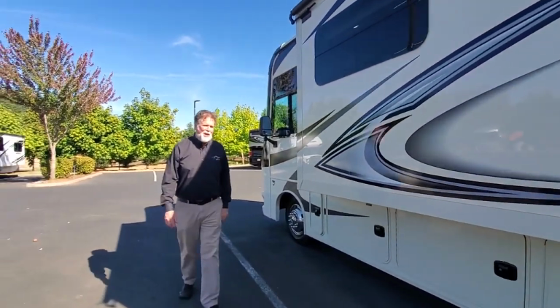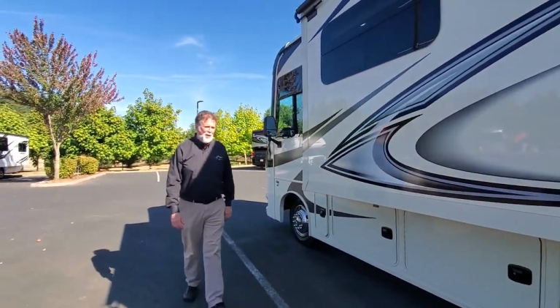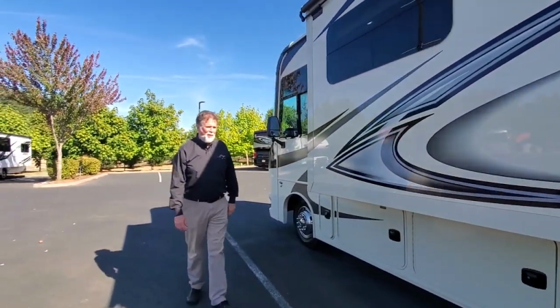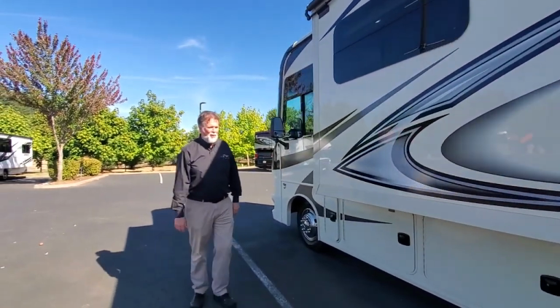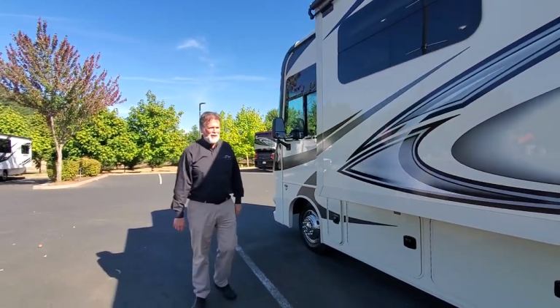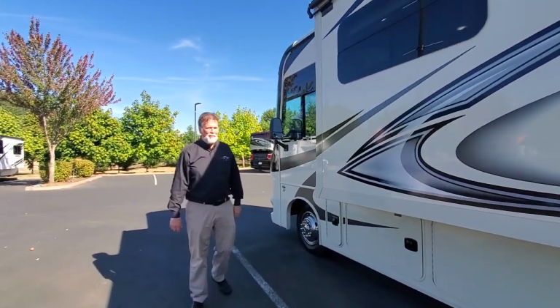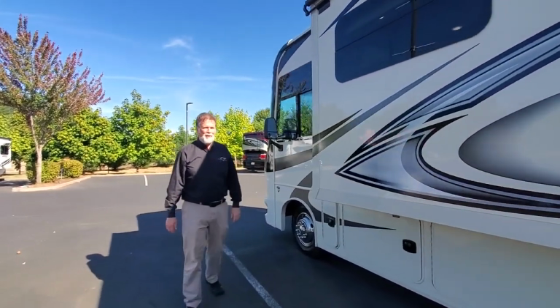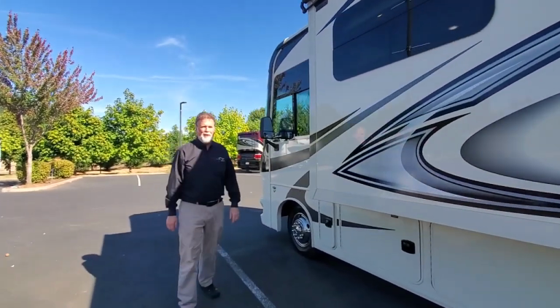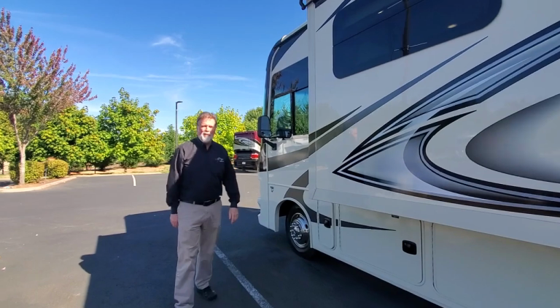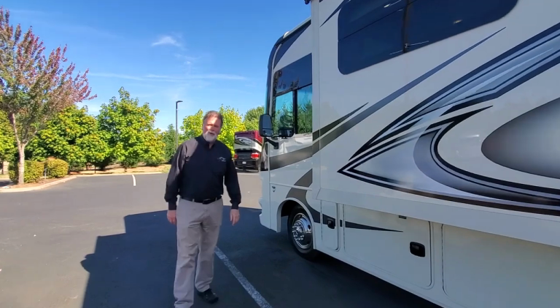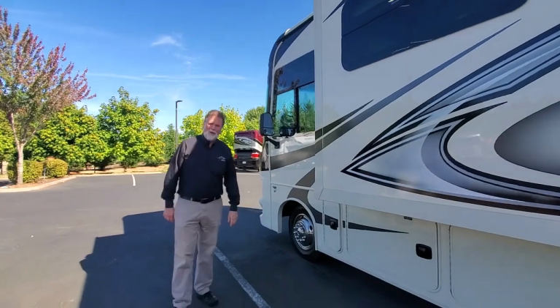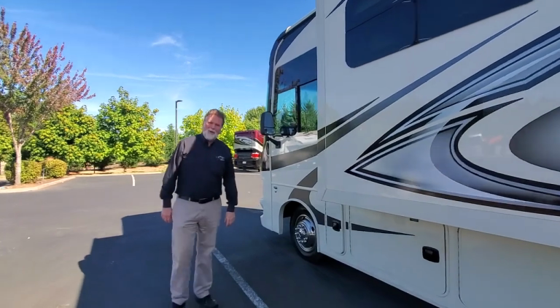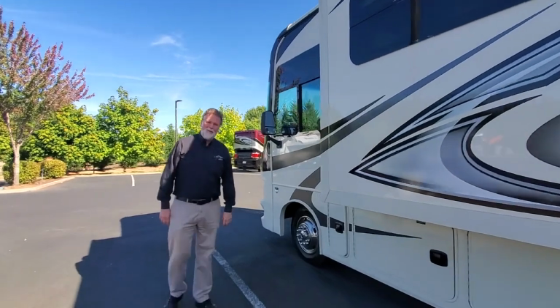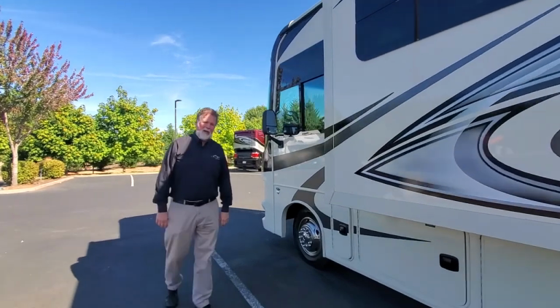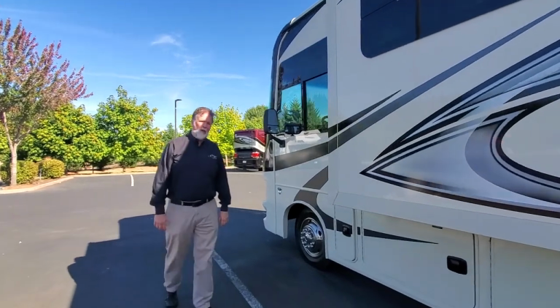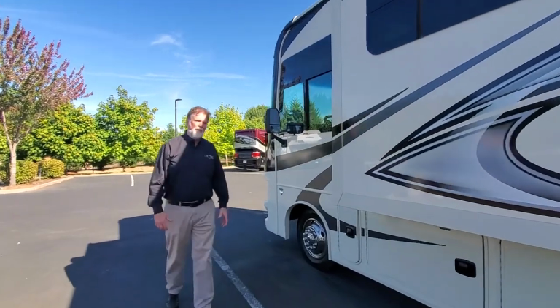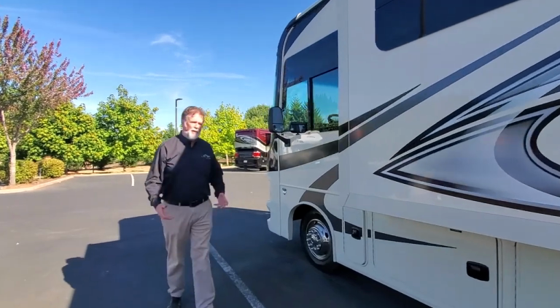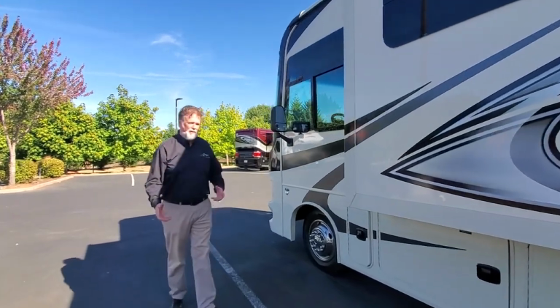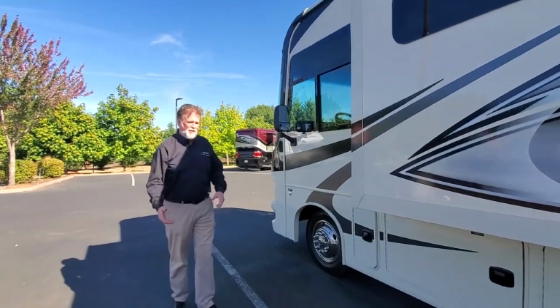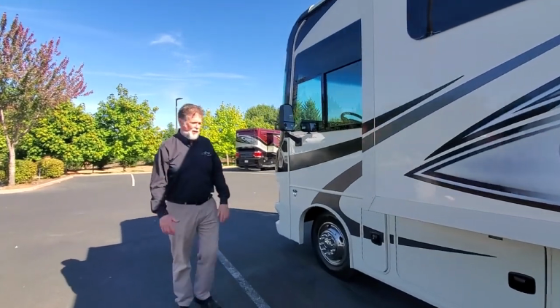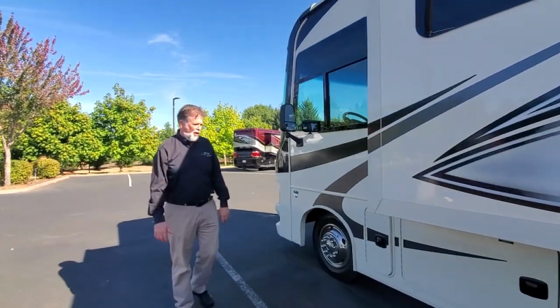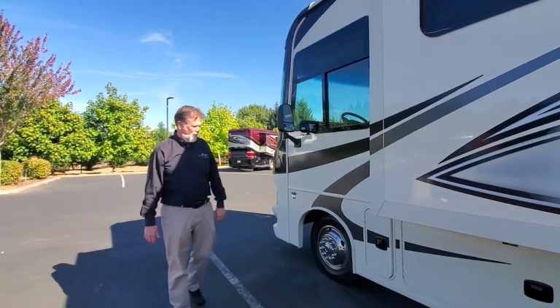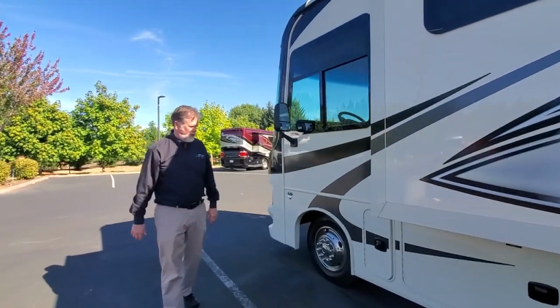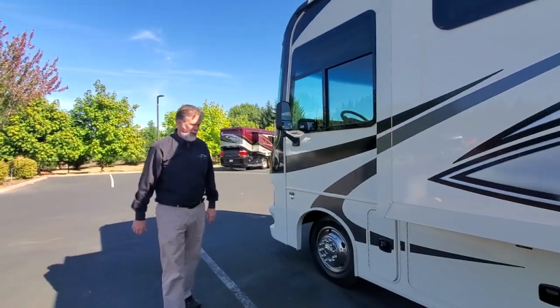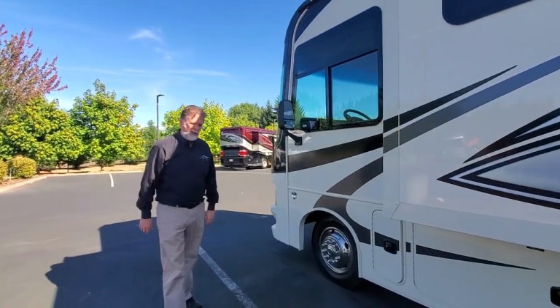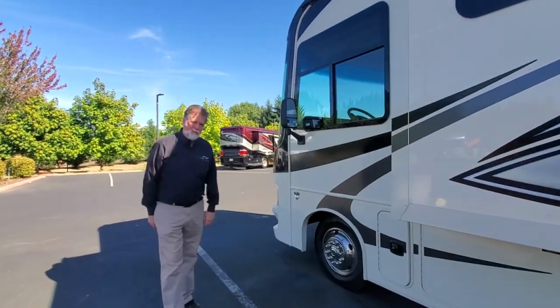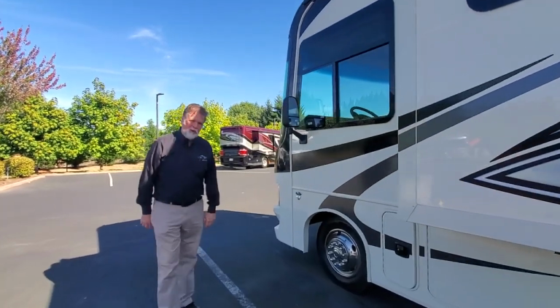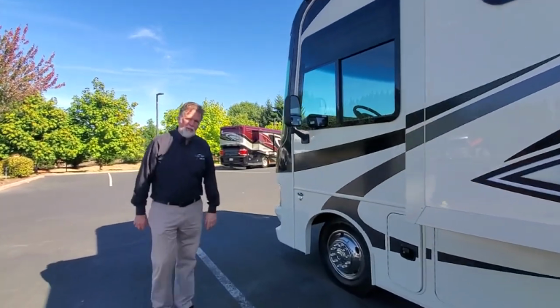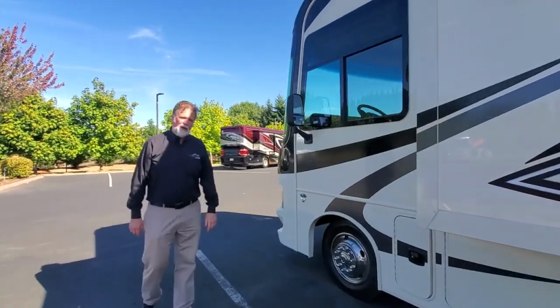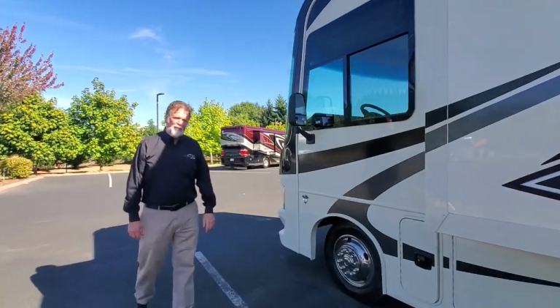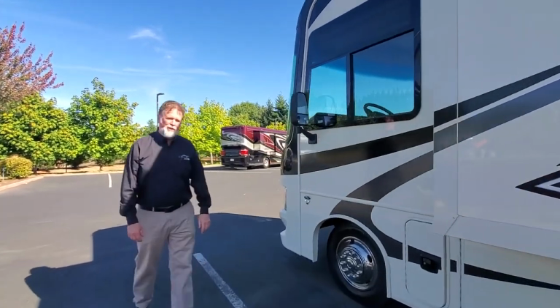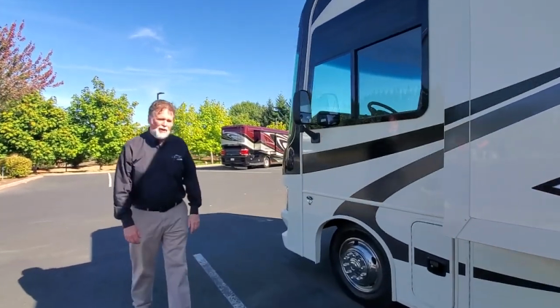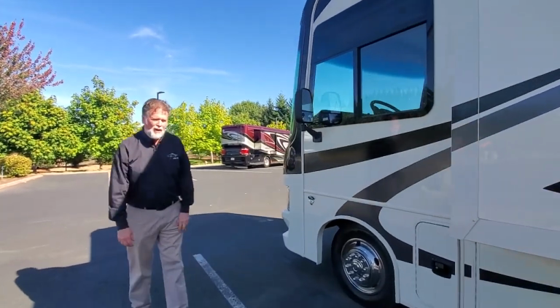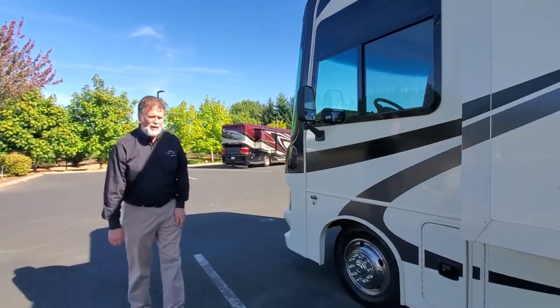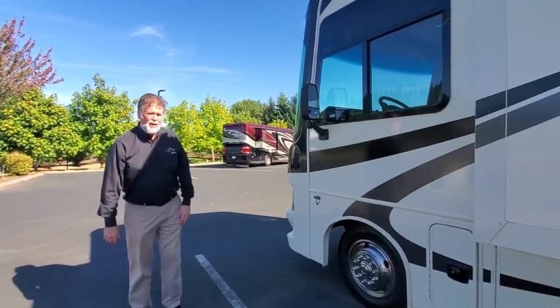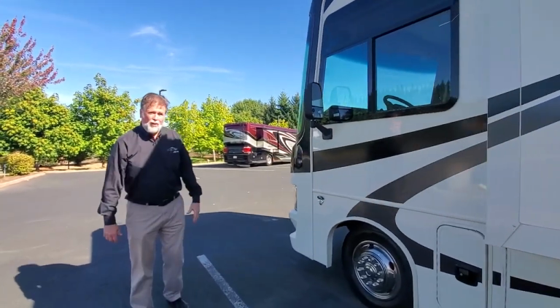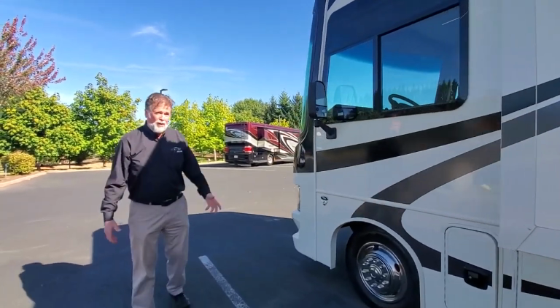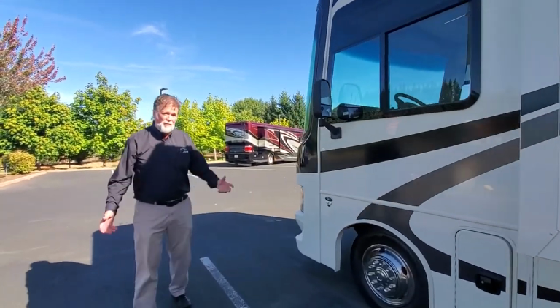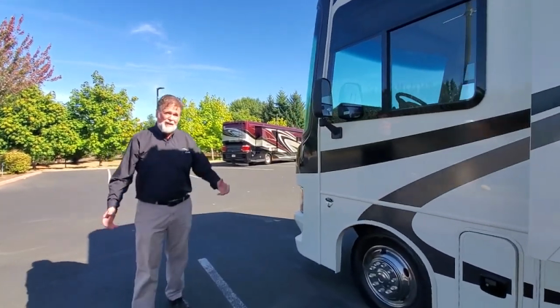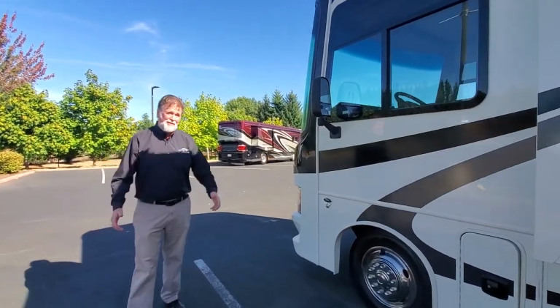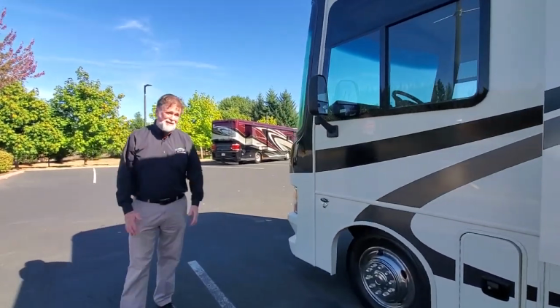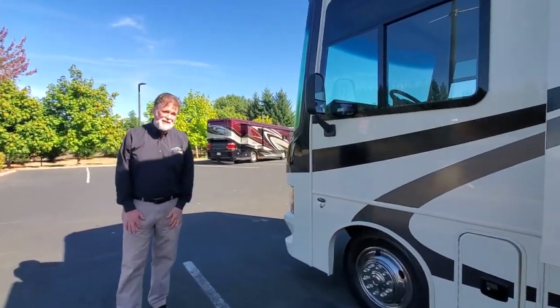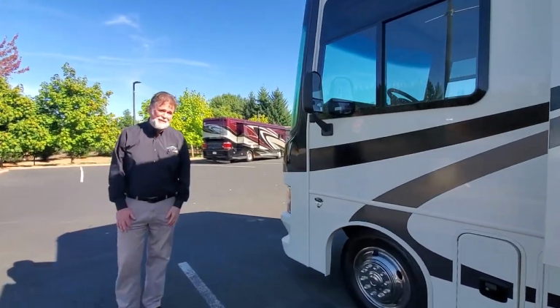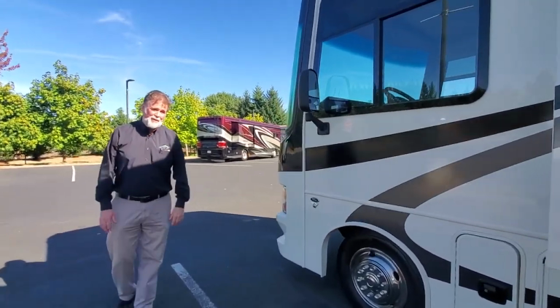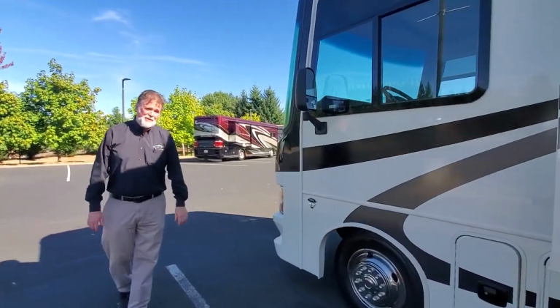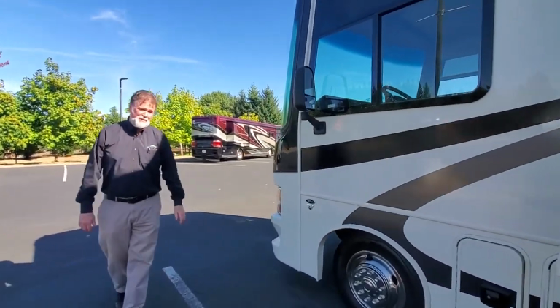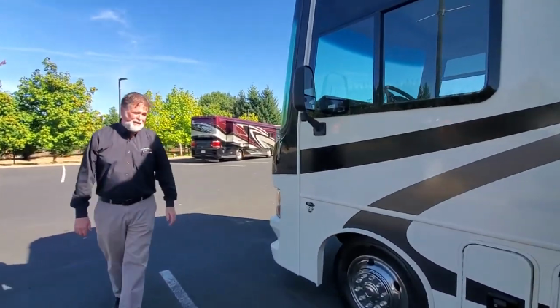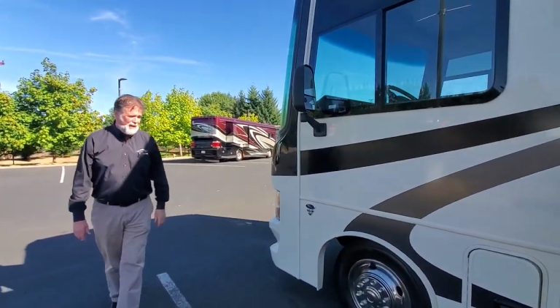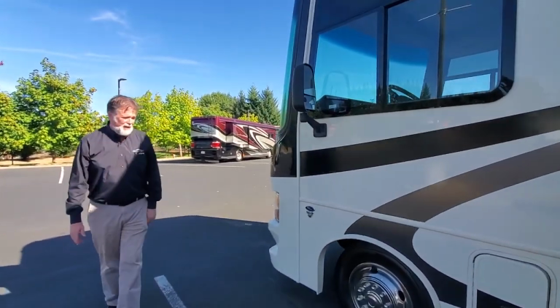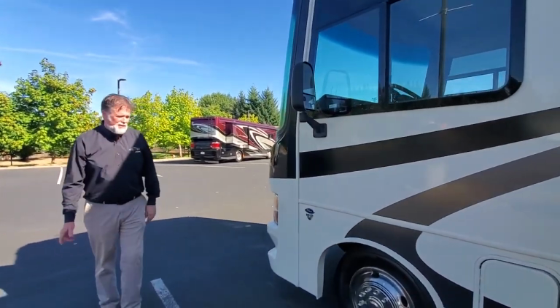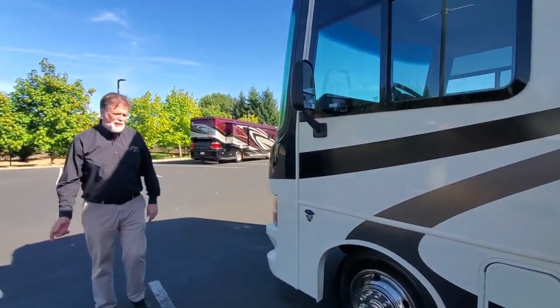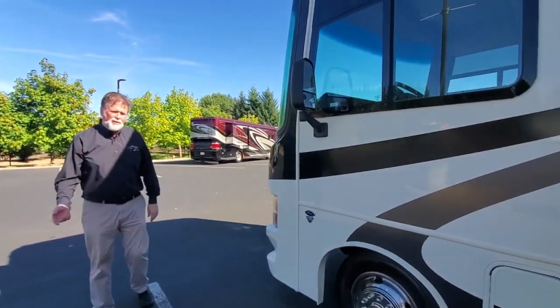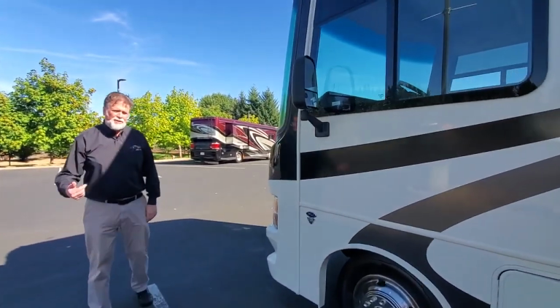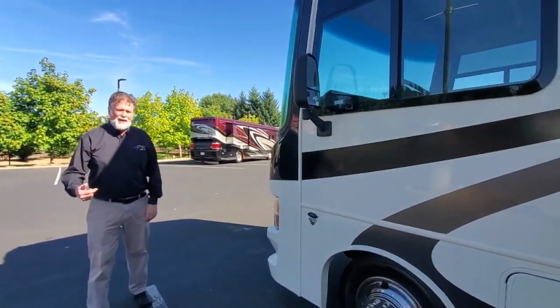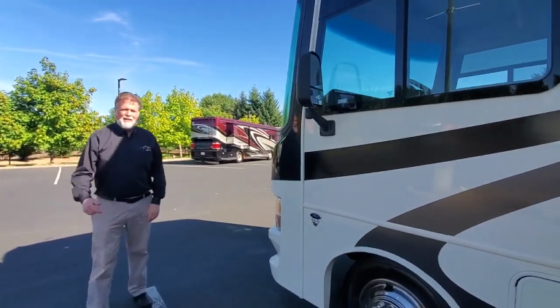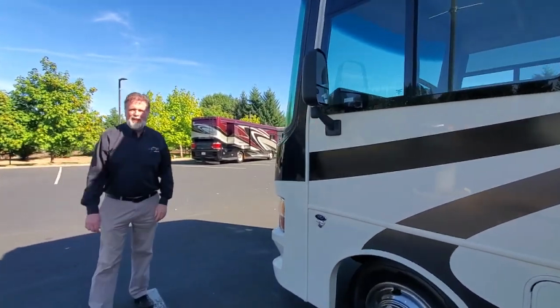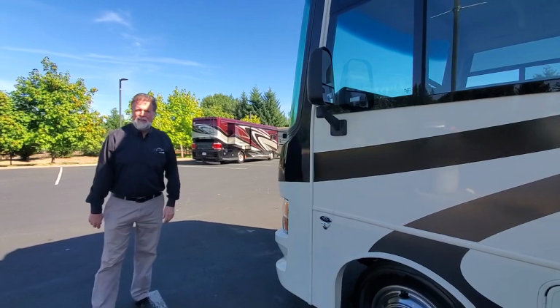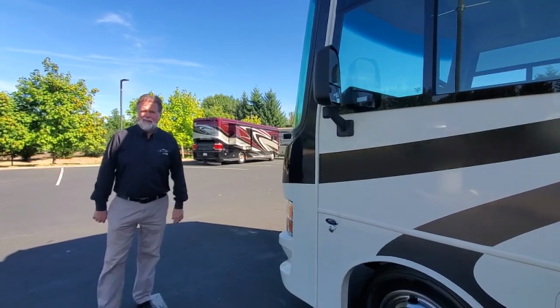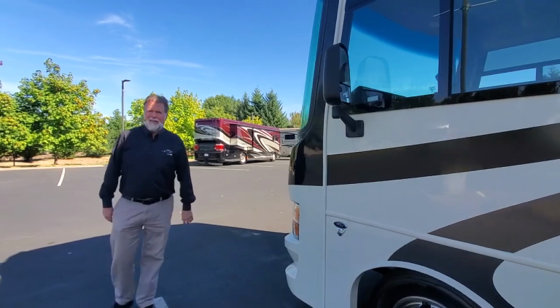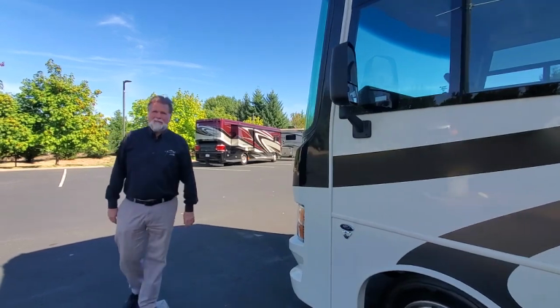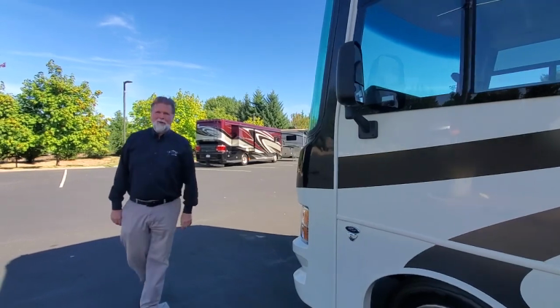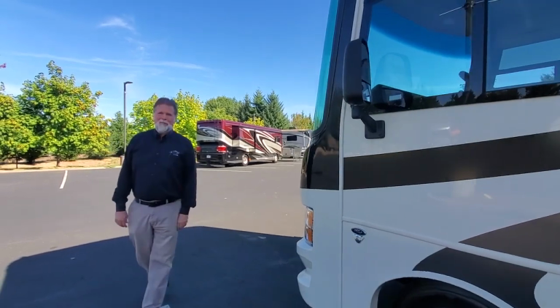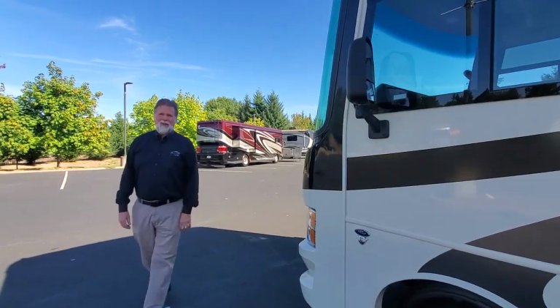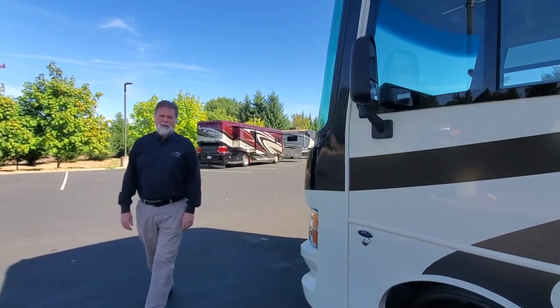I hope you'll give us a call — we'll talk to you more about it when you call or come out and see us in person. Let's go inside and take a look at that floor plan.